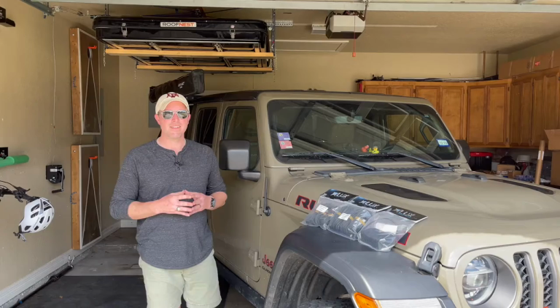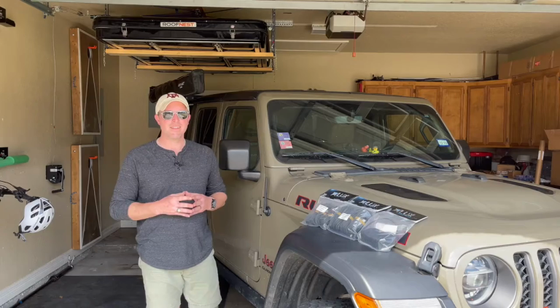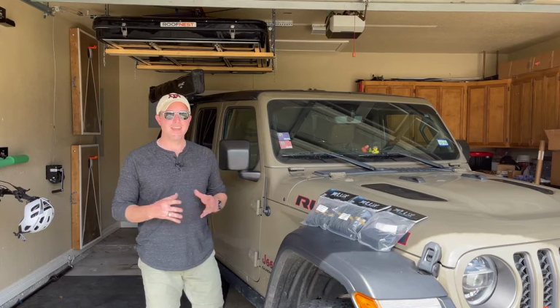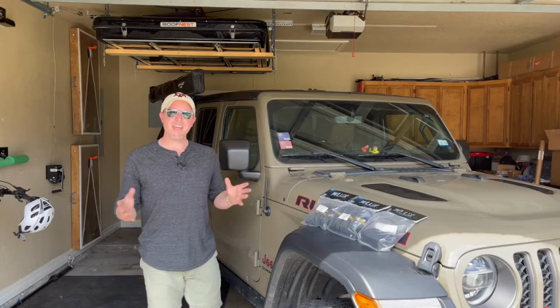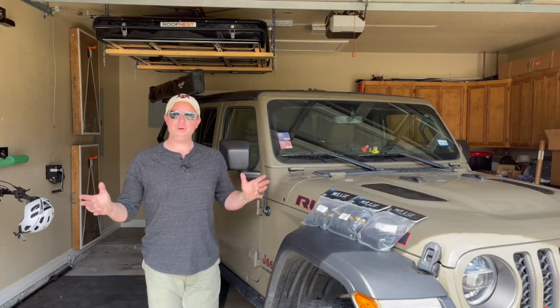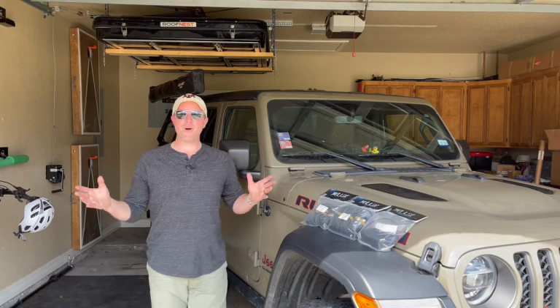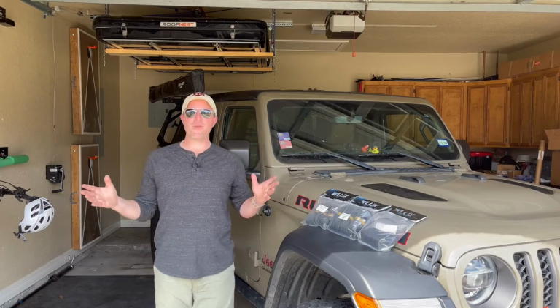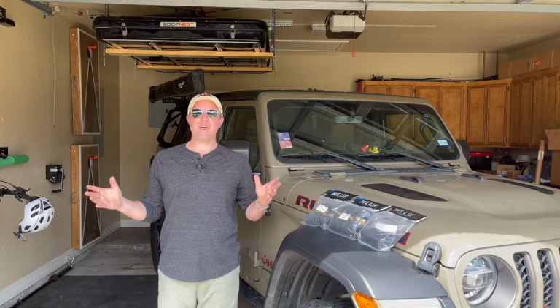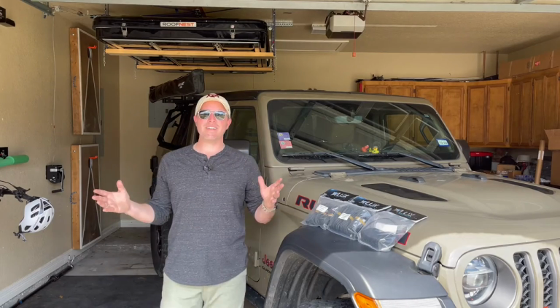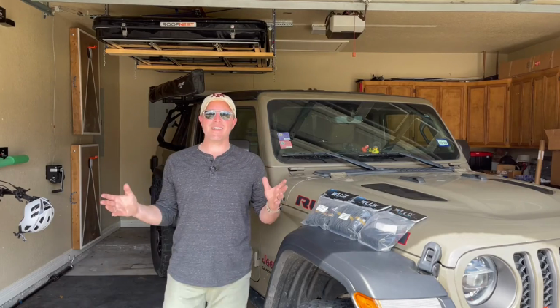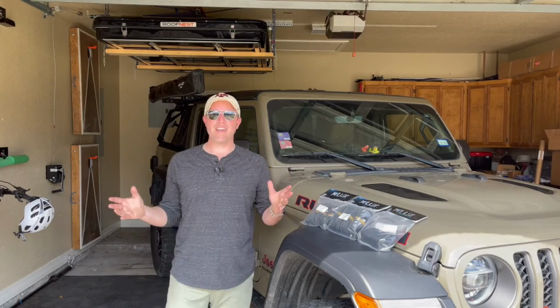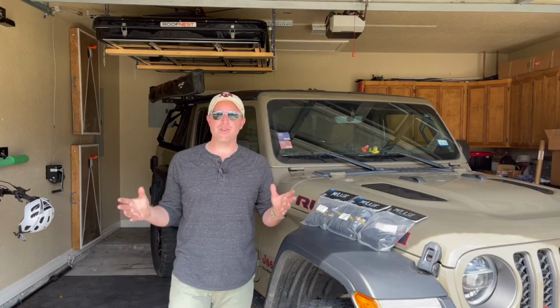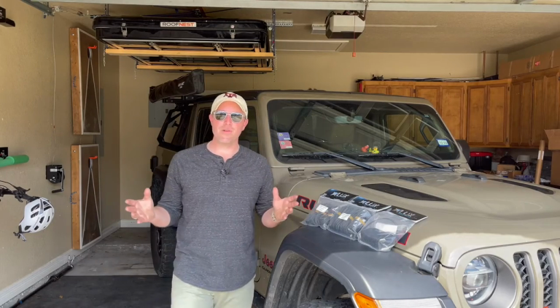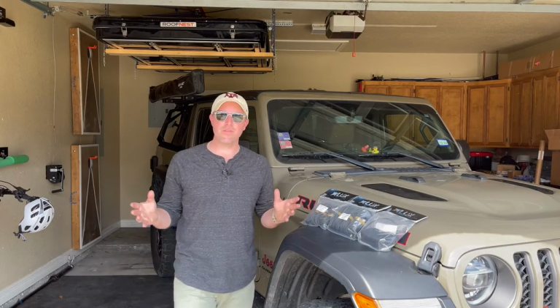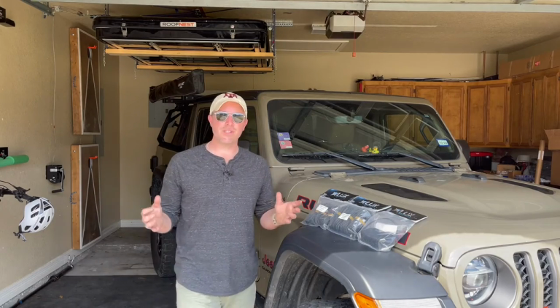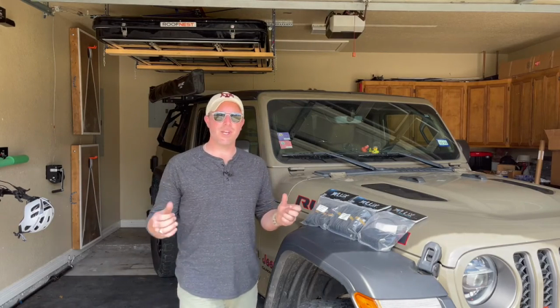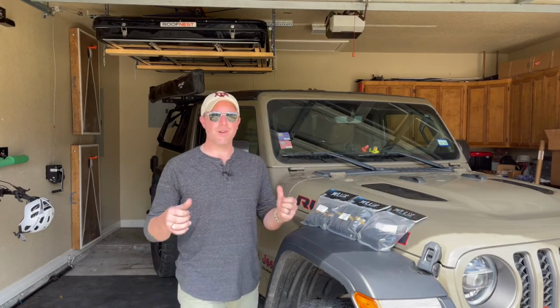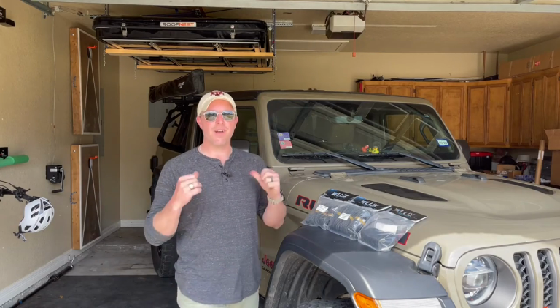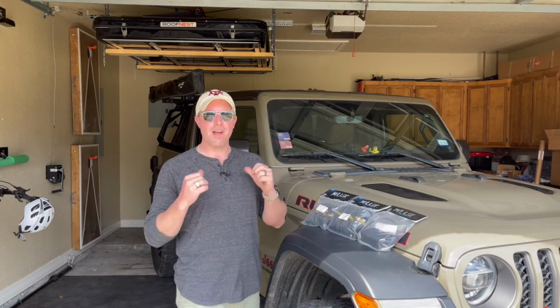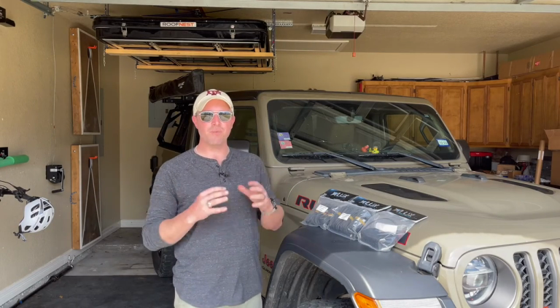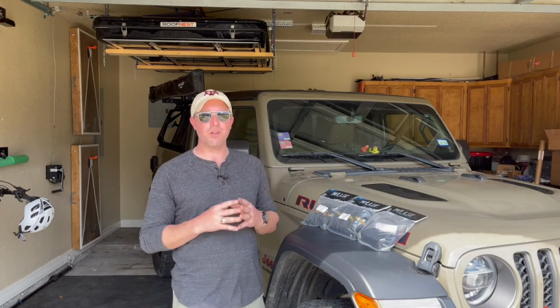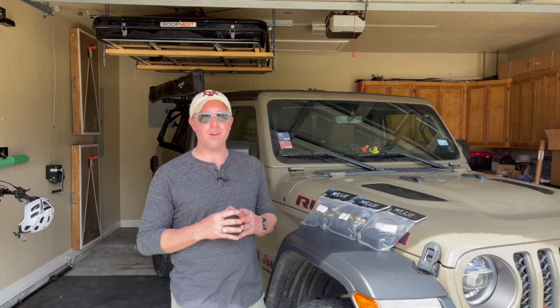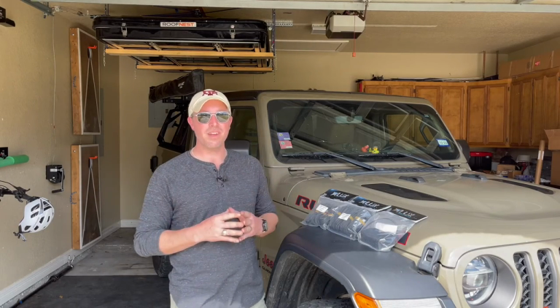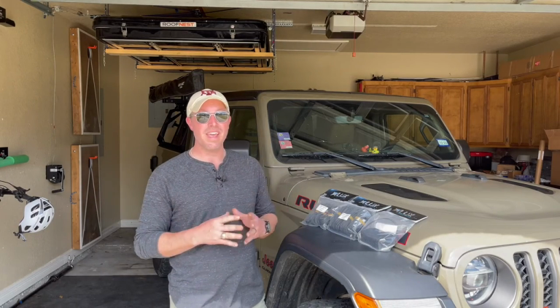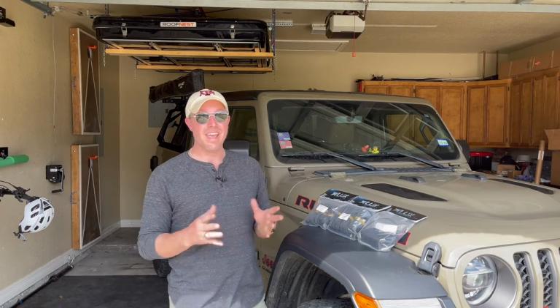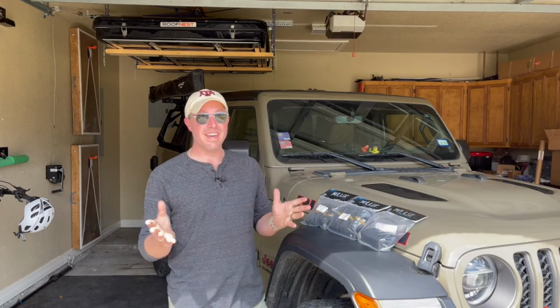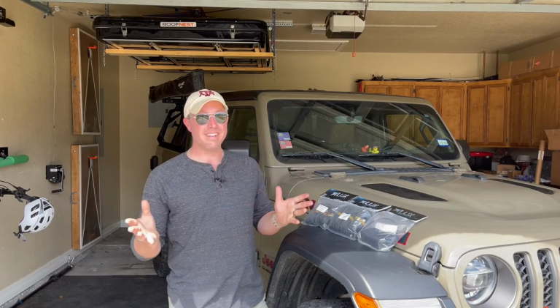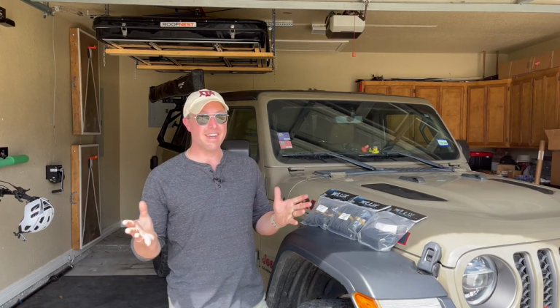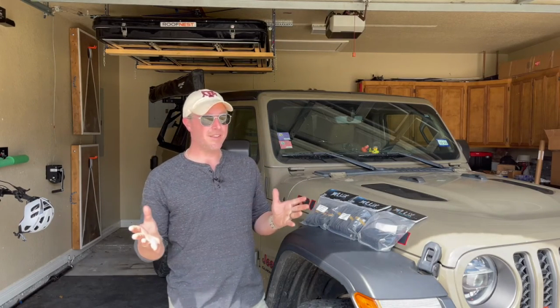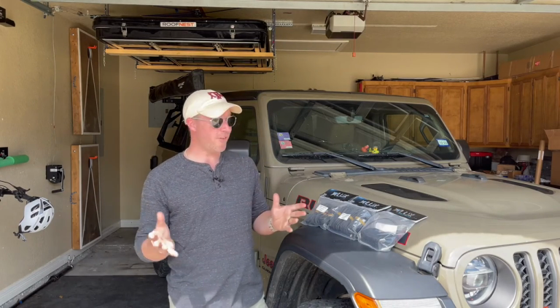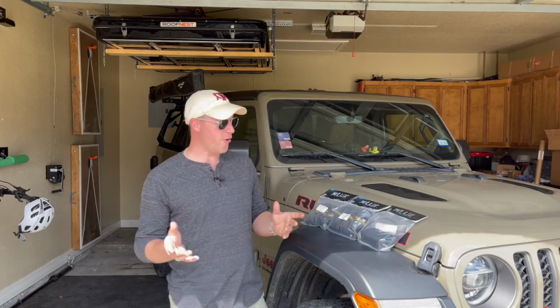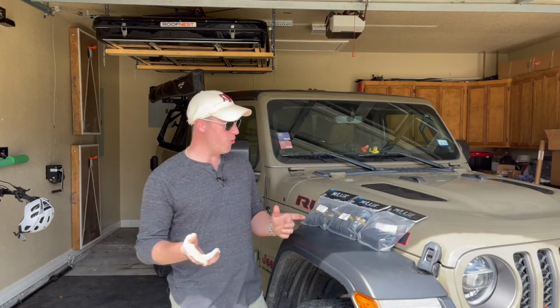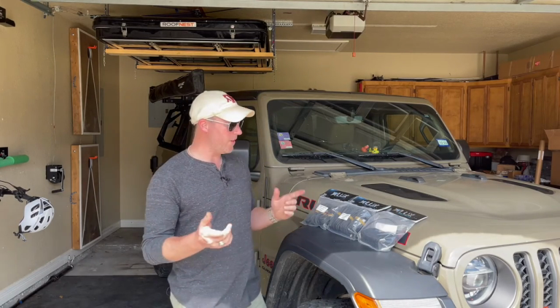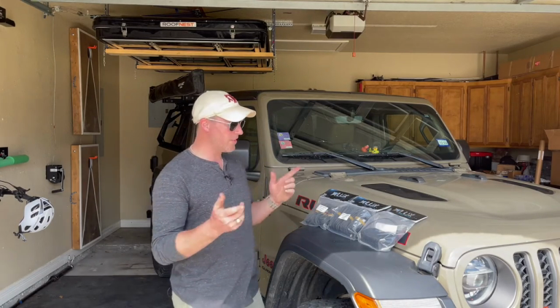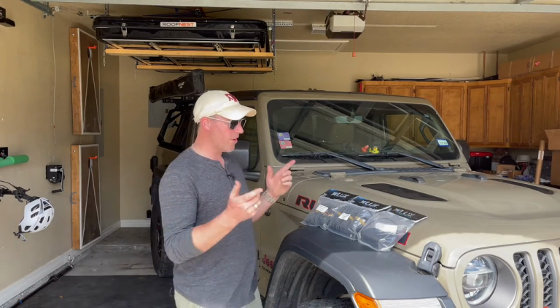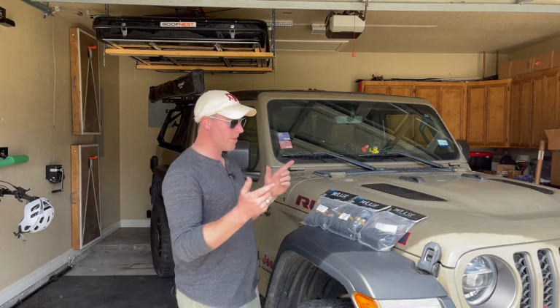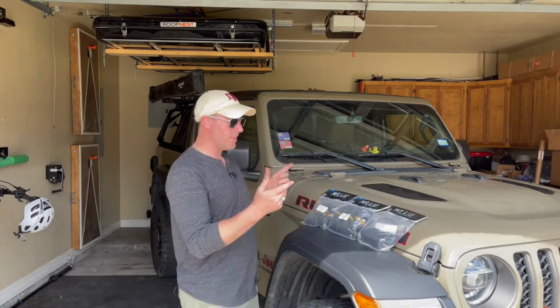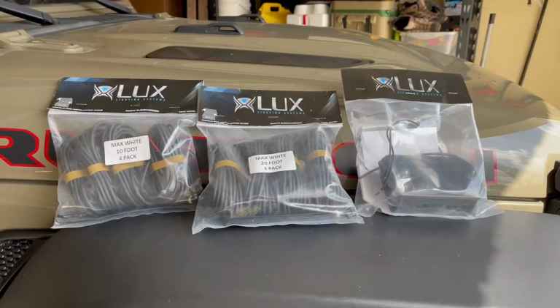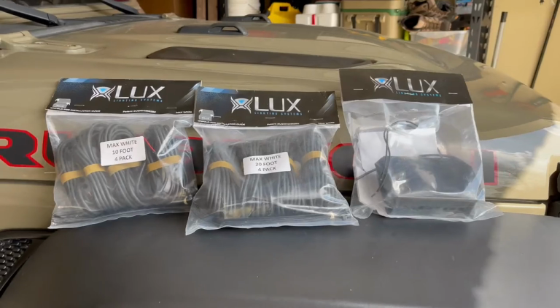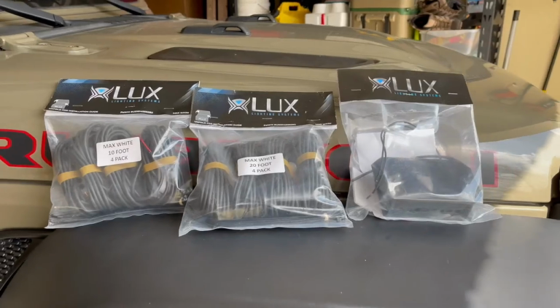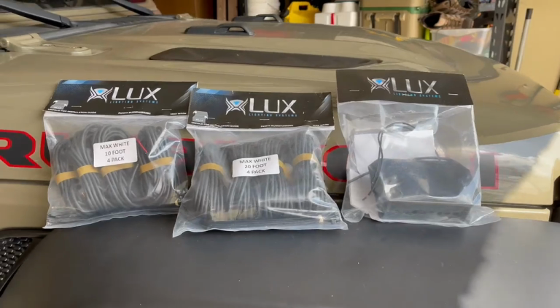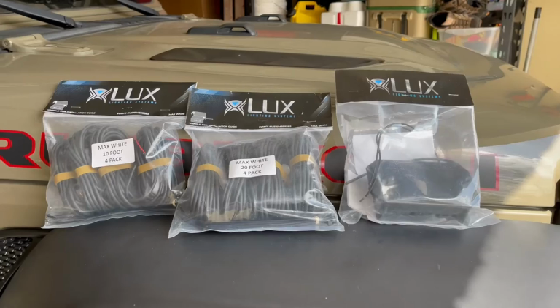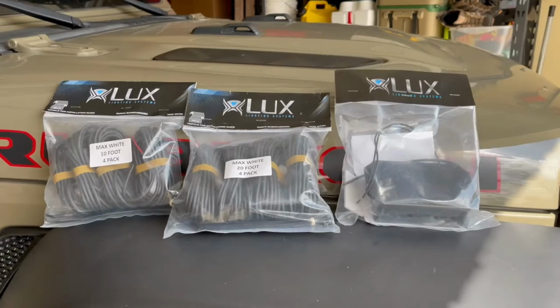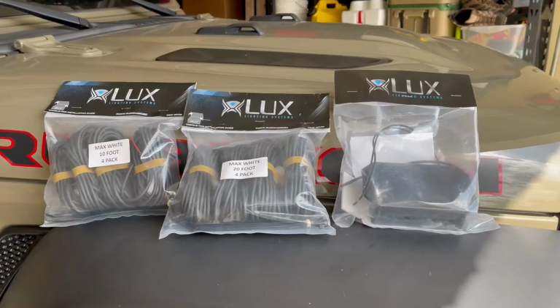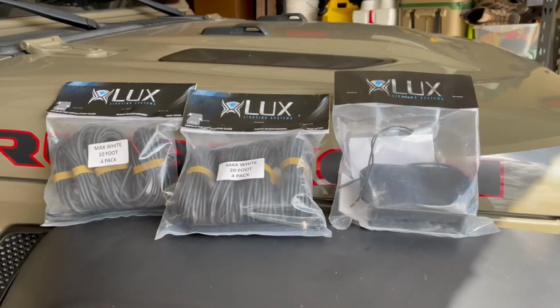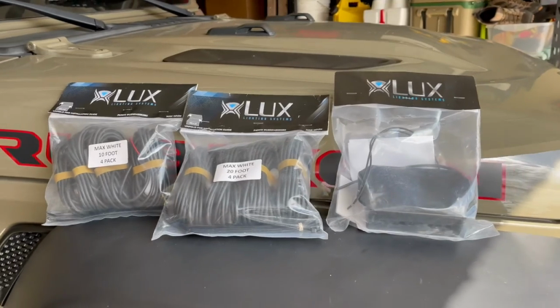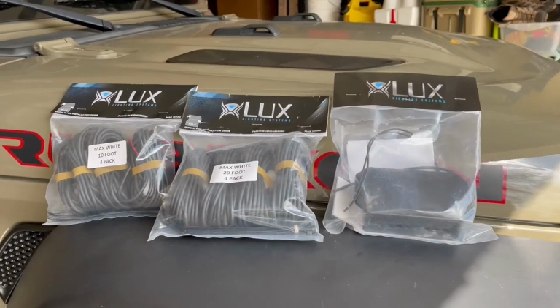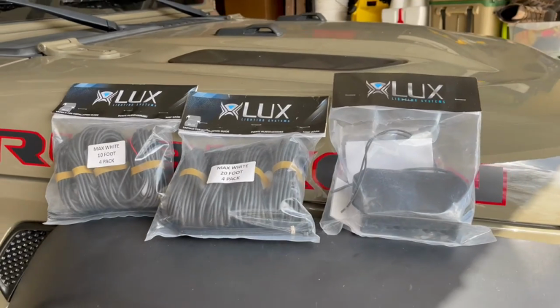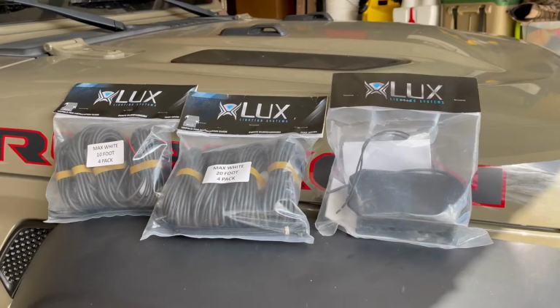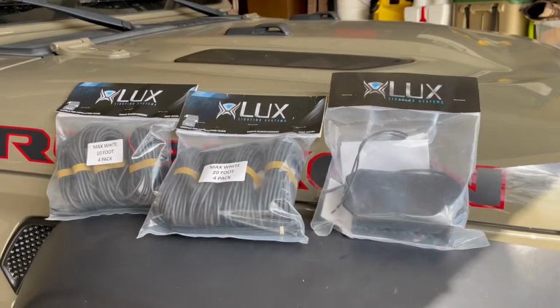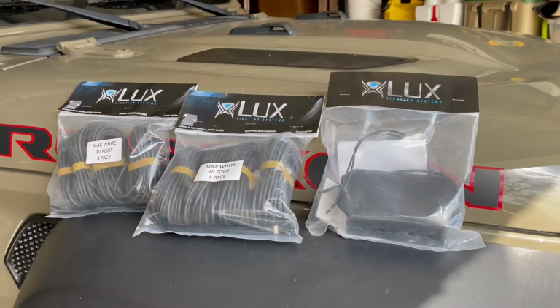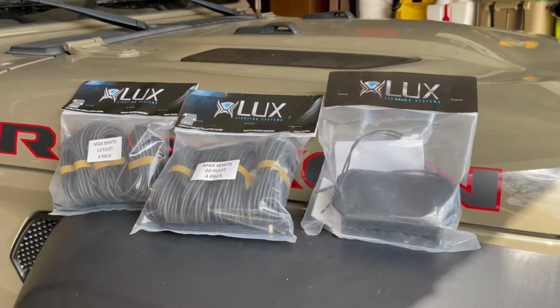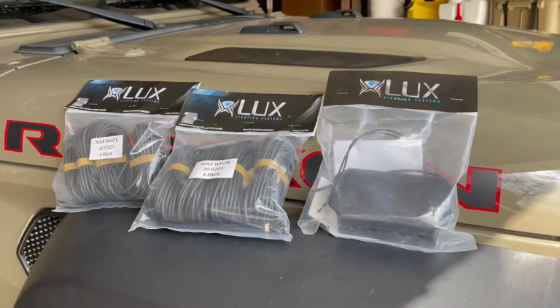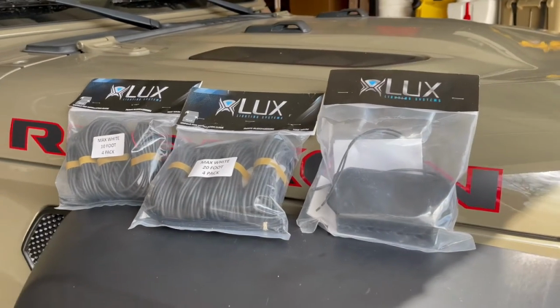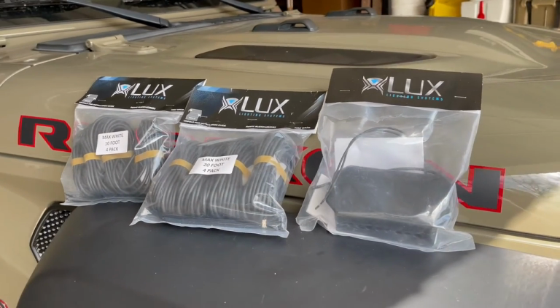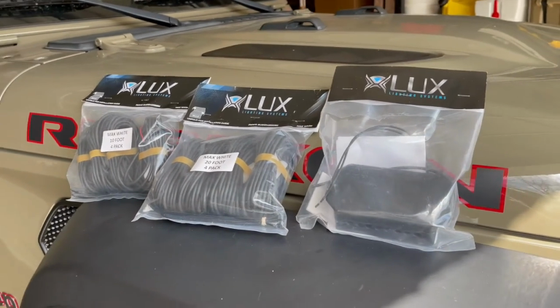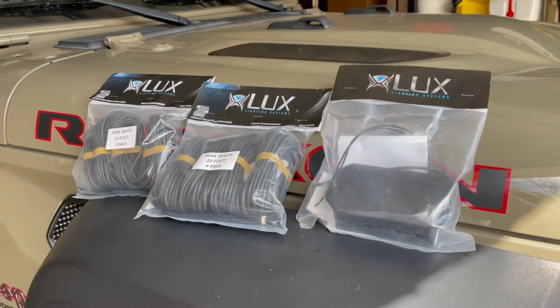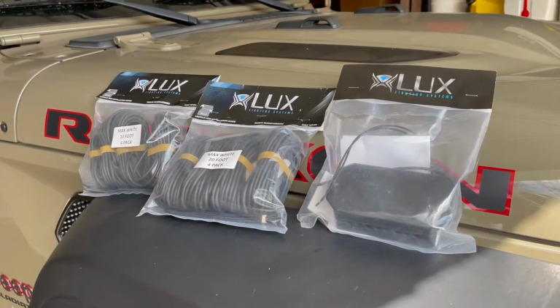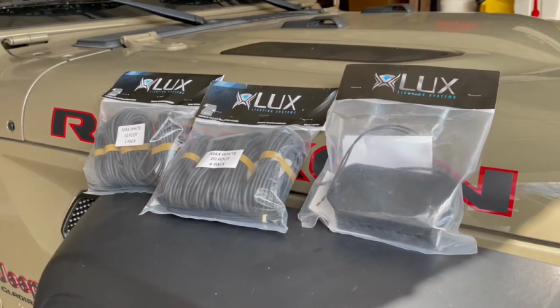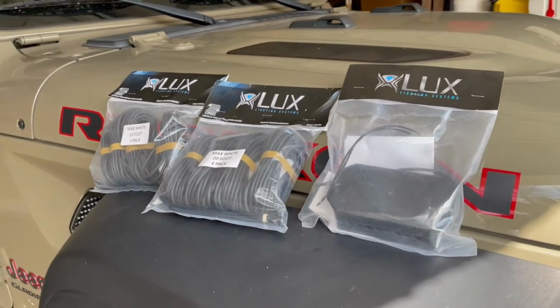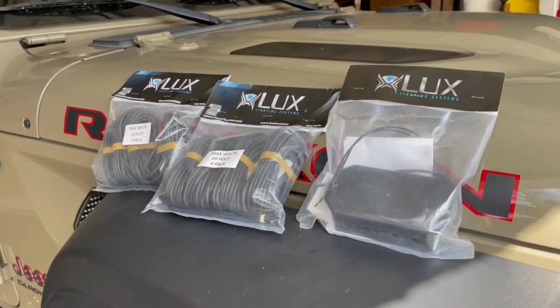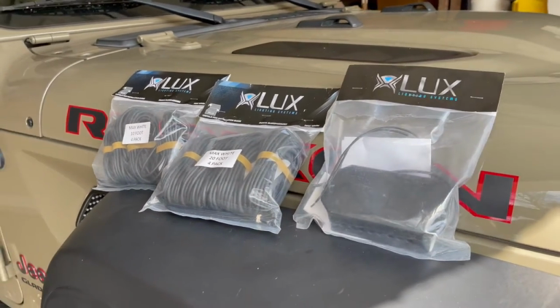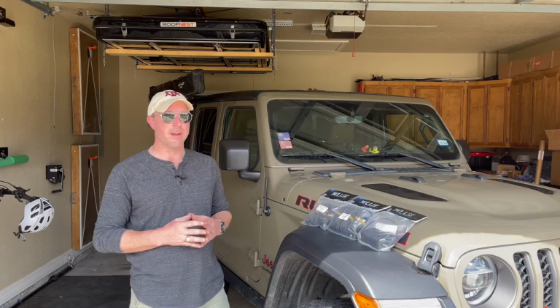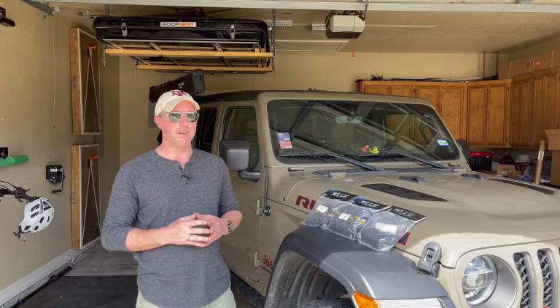Hey, welcome back to the Gator Overland channel. I'm John. In today's video, we'll be installing these Luxe Lighting System rock lights to the bottom side of our Jeep Gladiator.